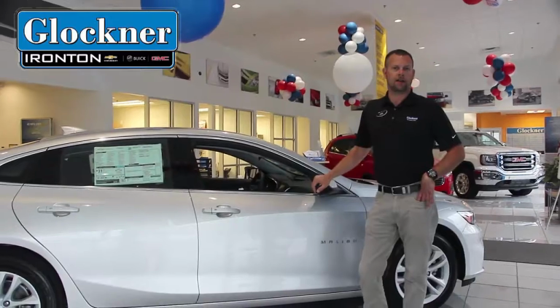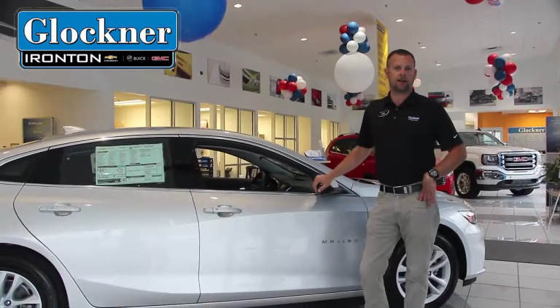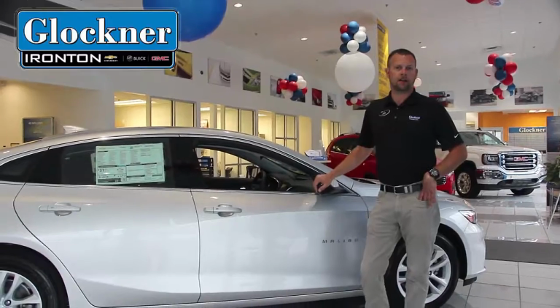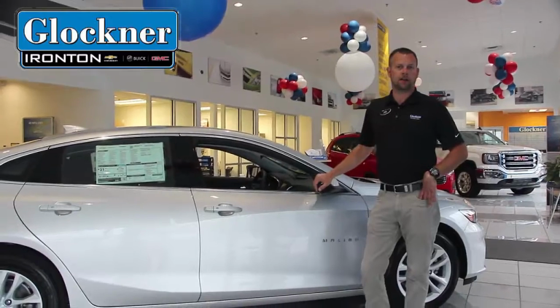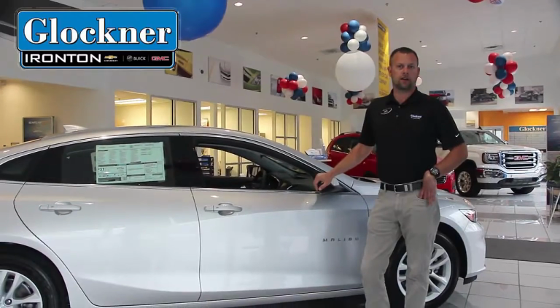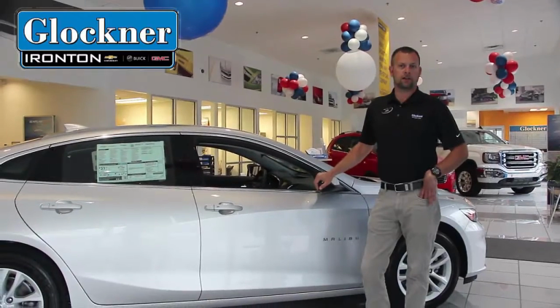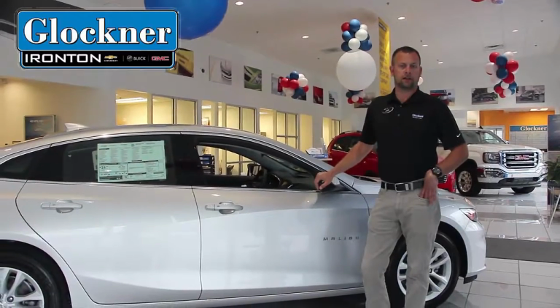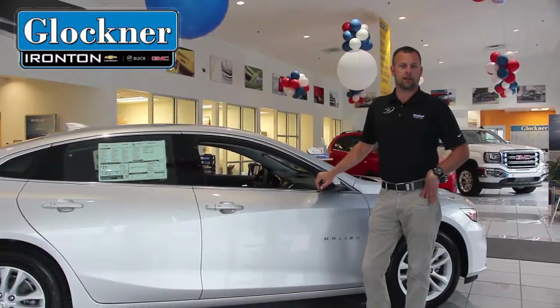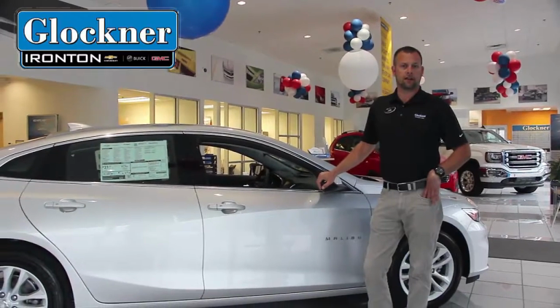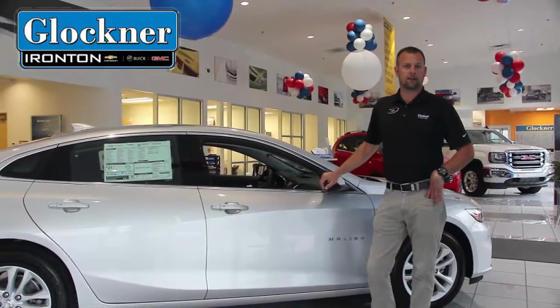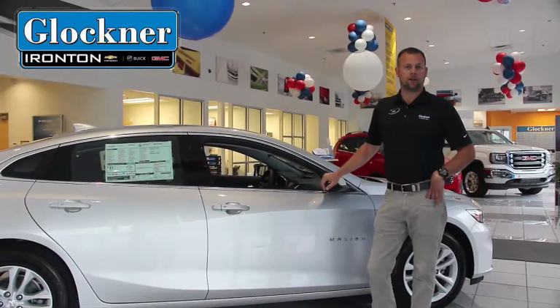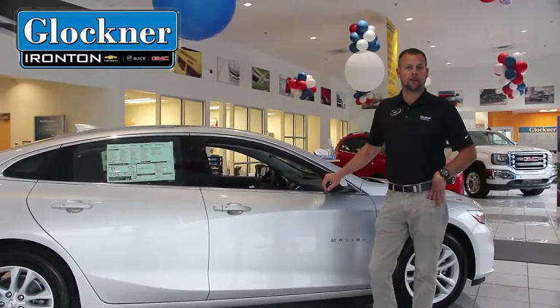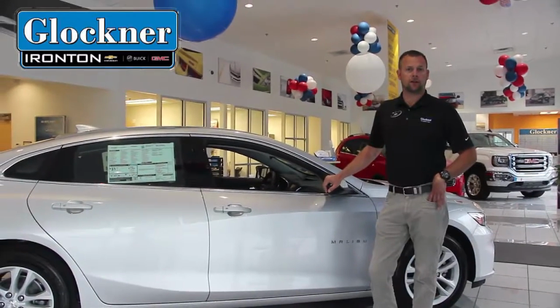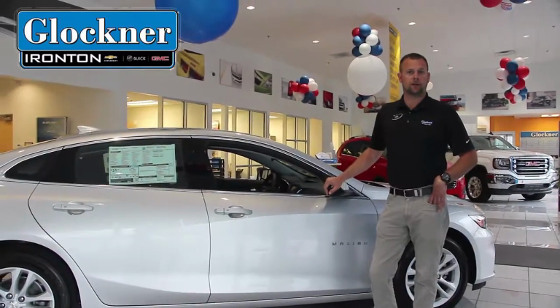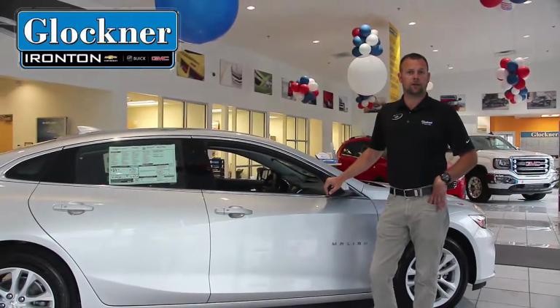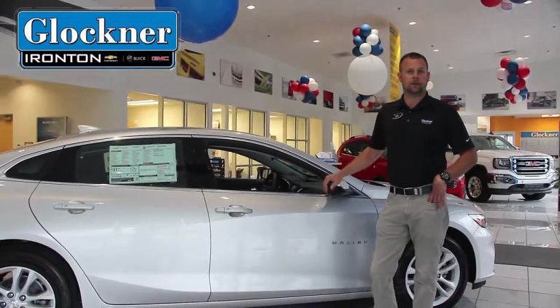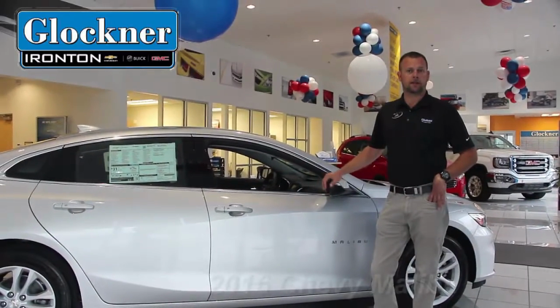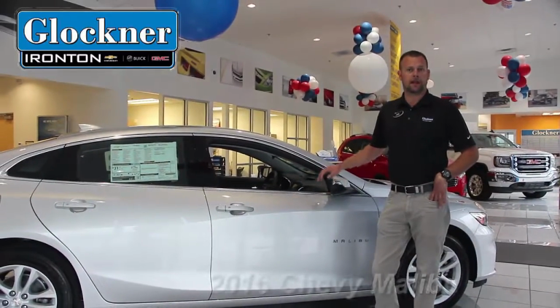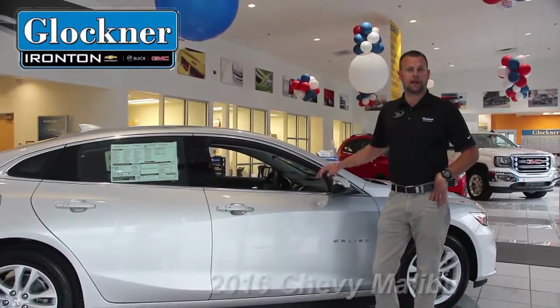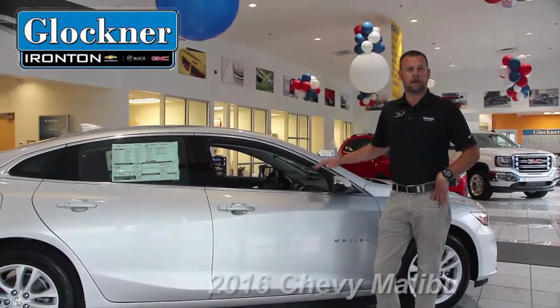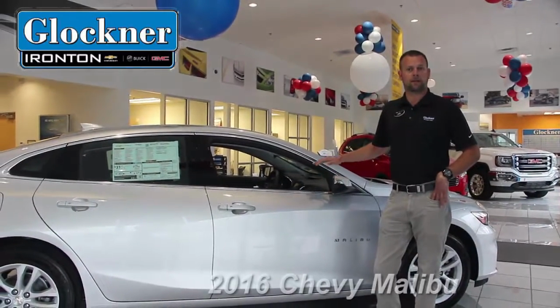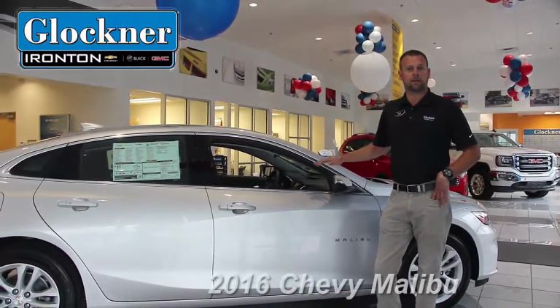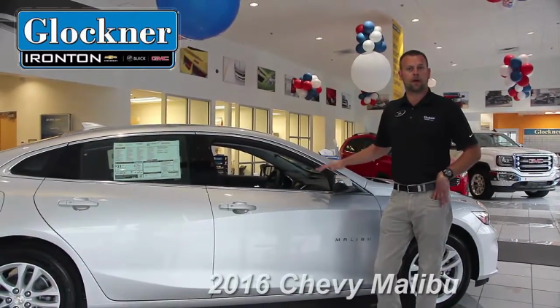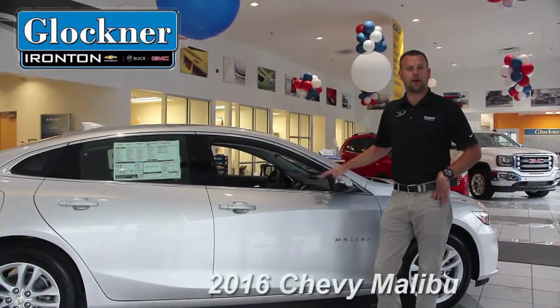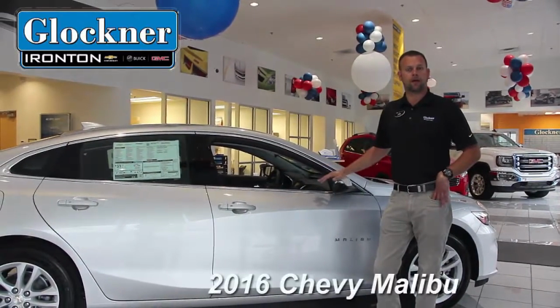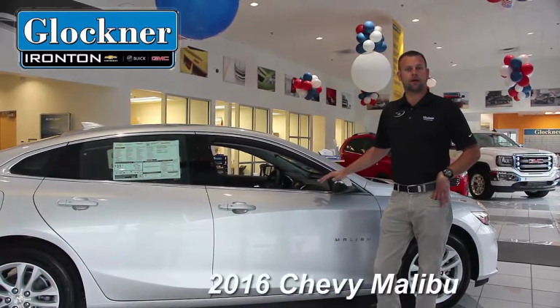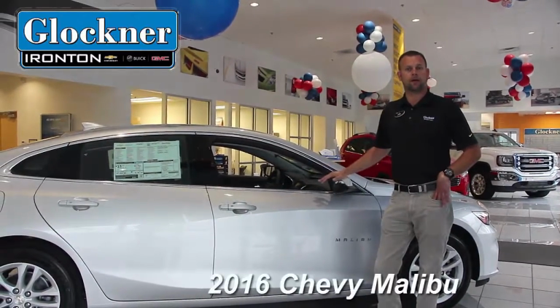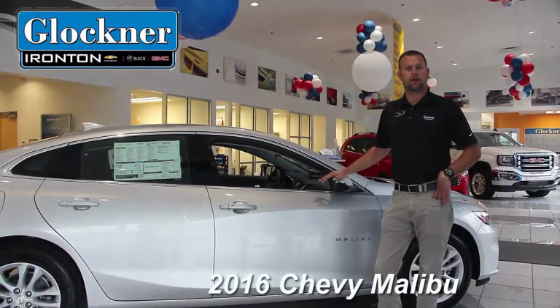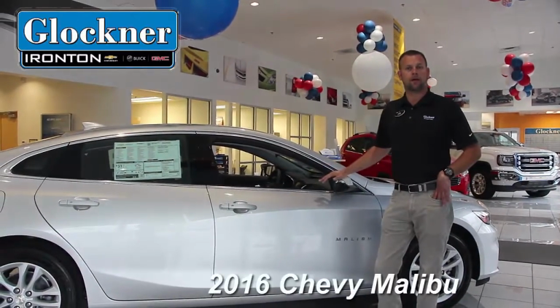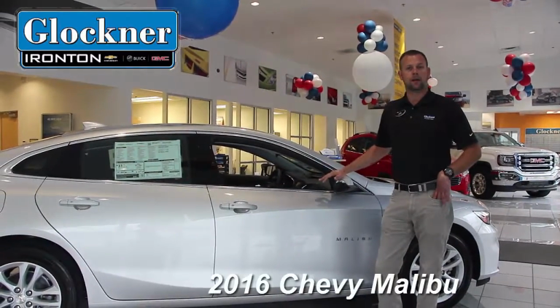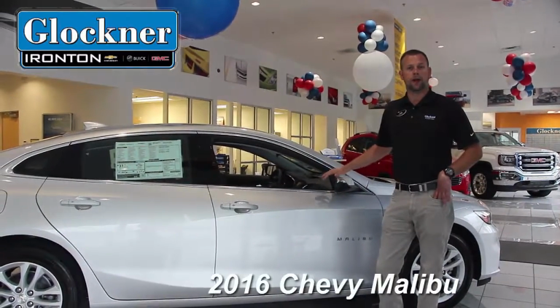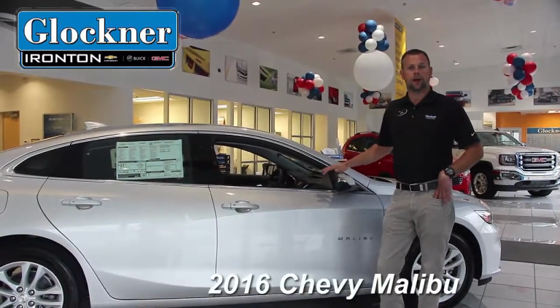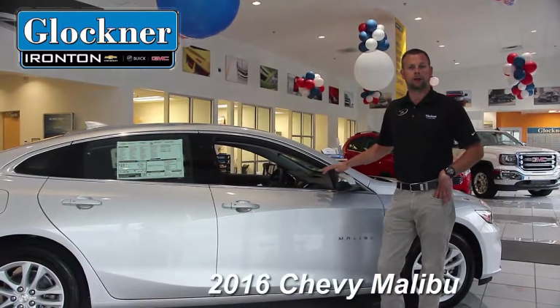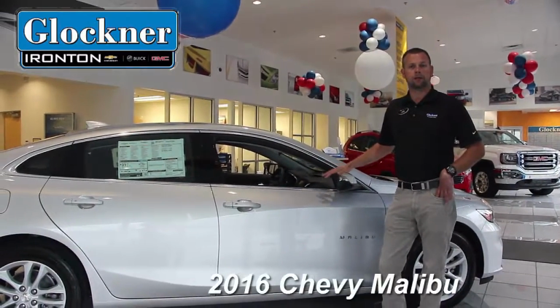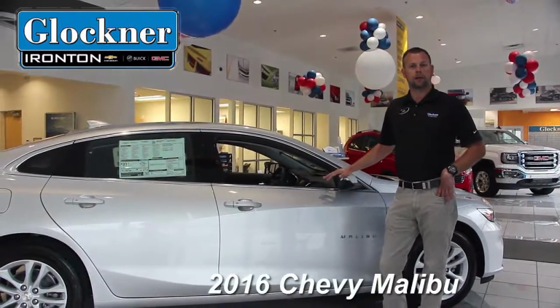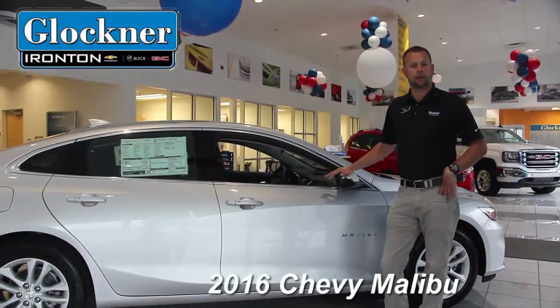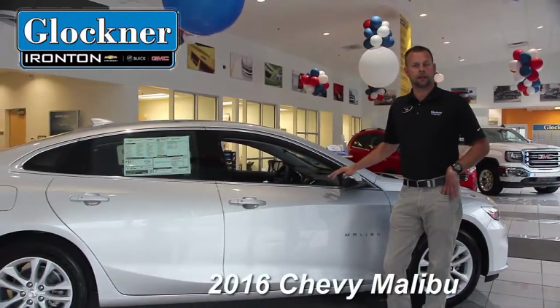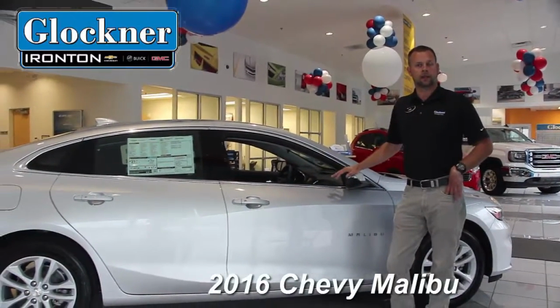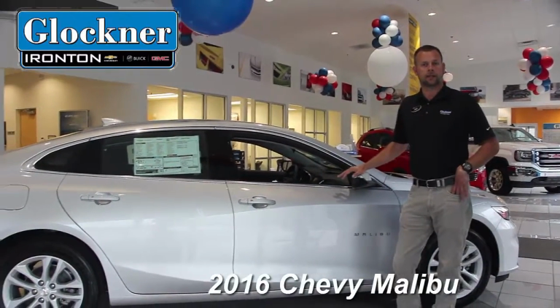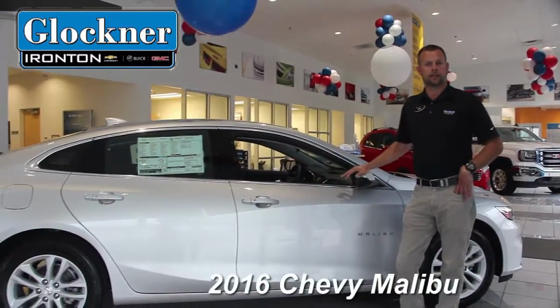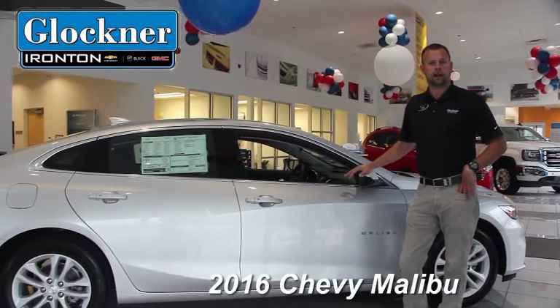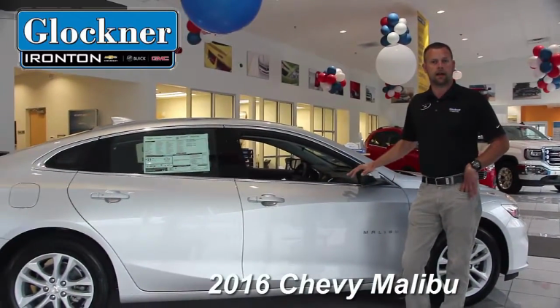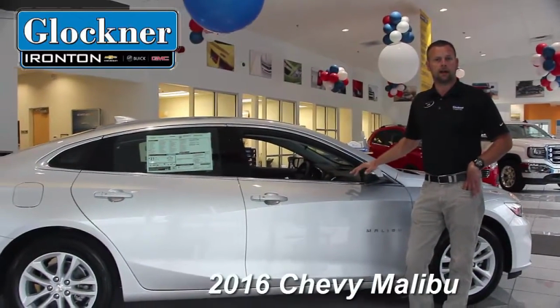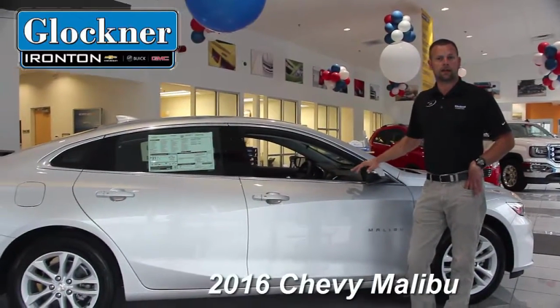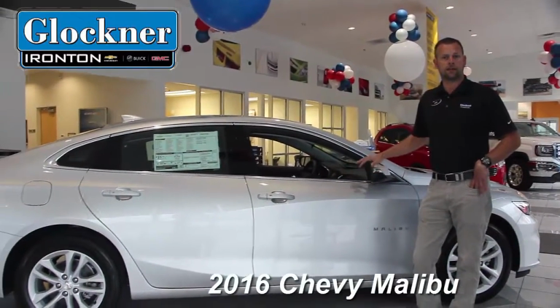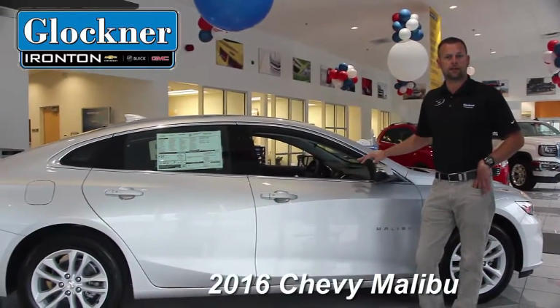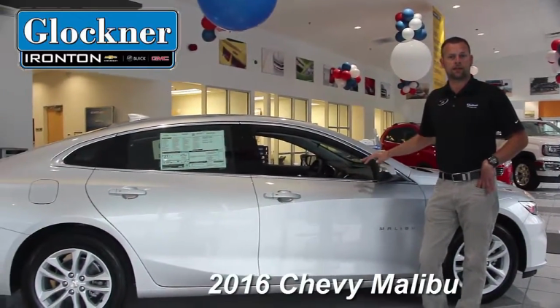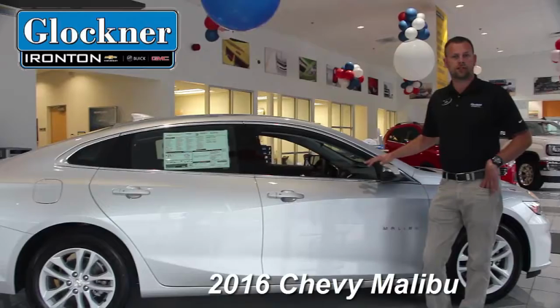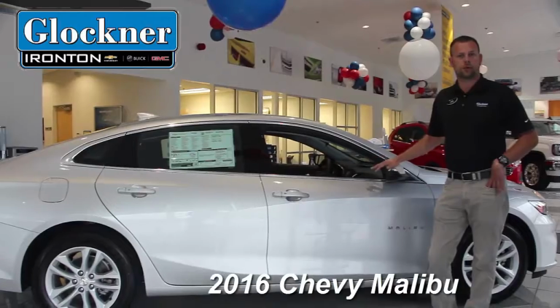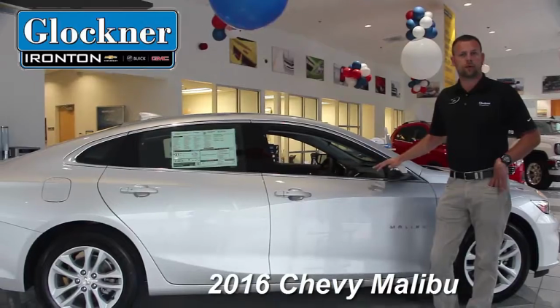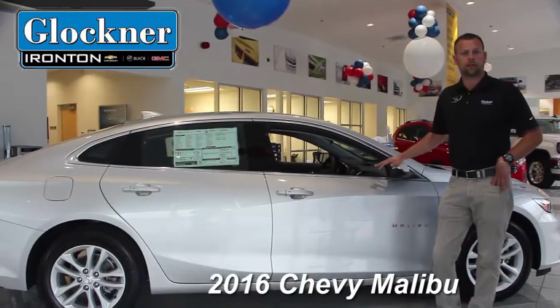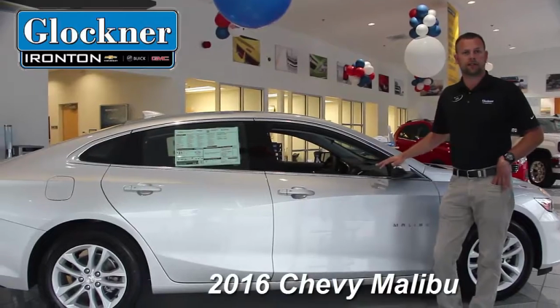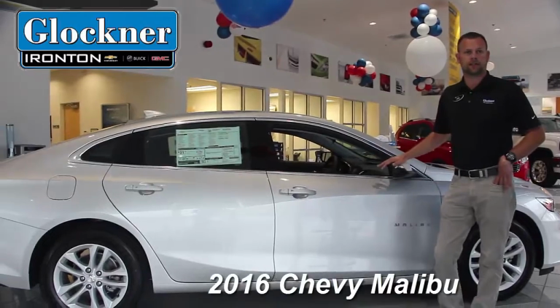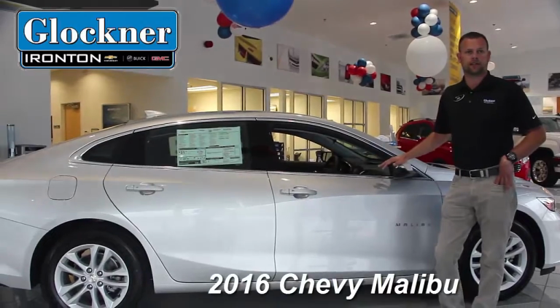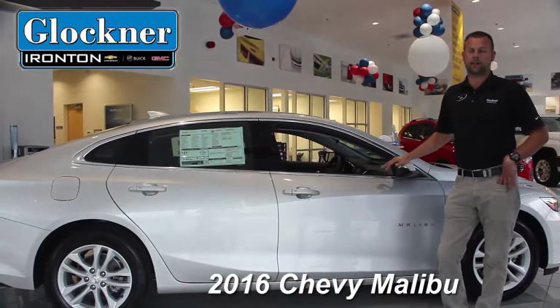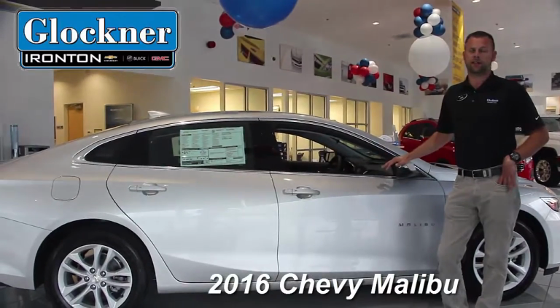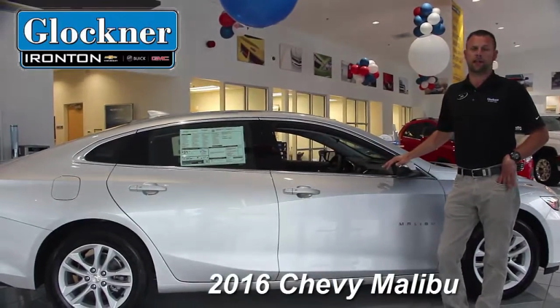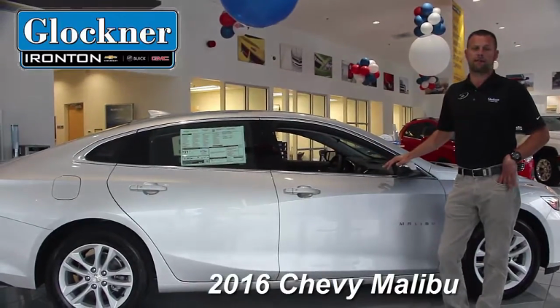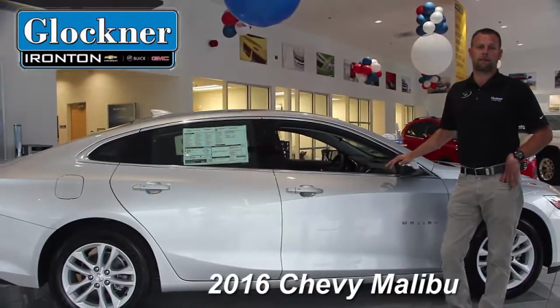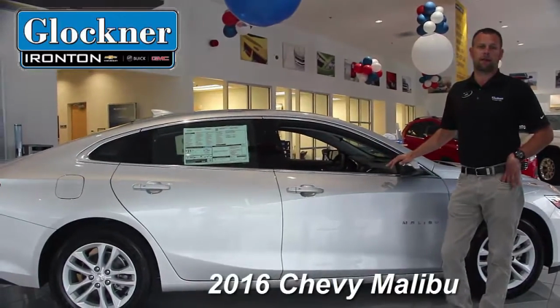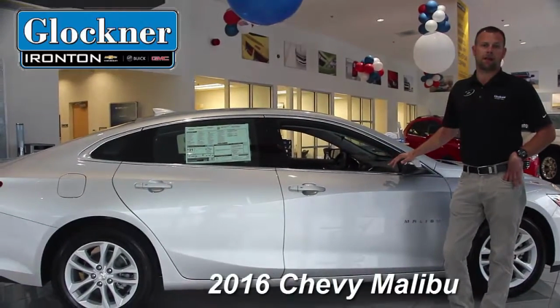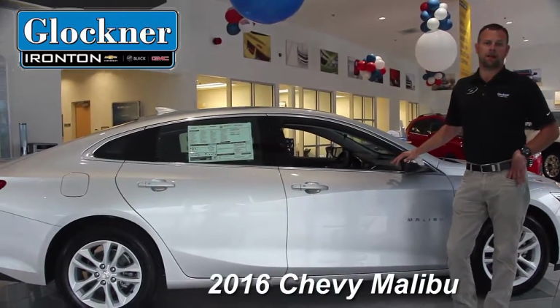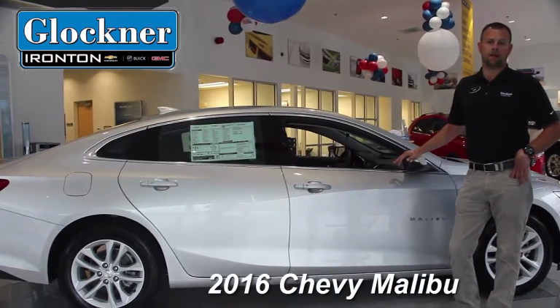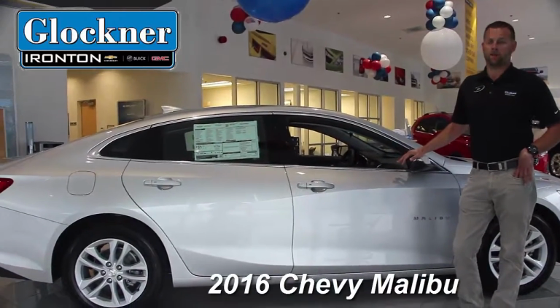I'd like to talk to you a little bit today about the brand new, completely redesigned 2016 Chevy Malibu.